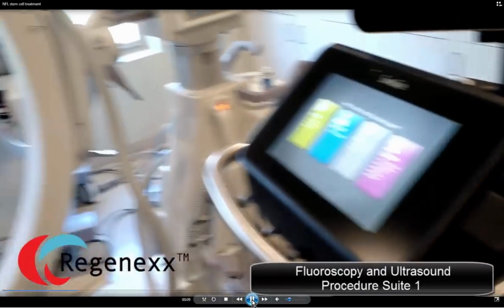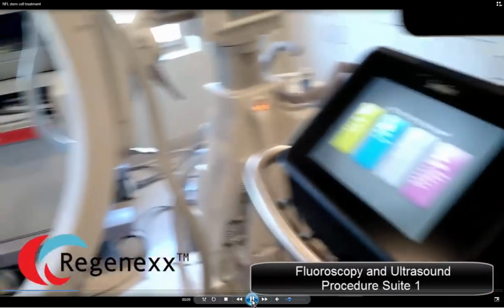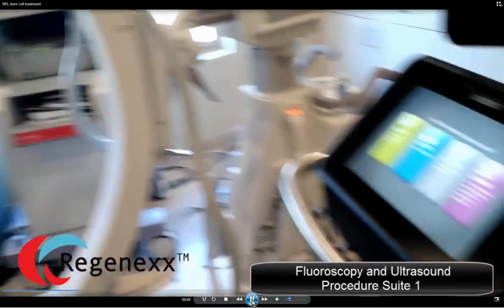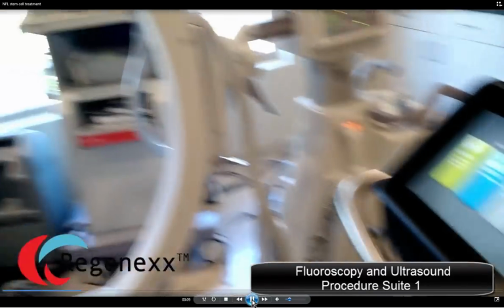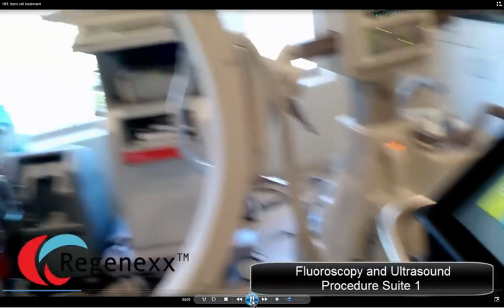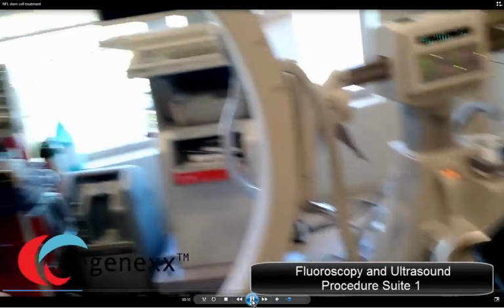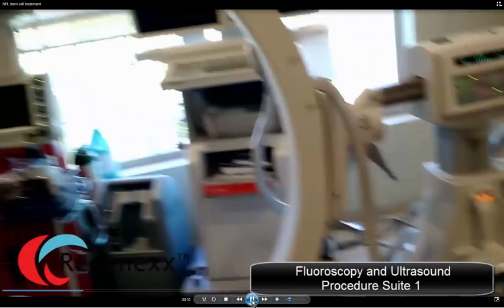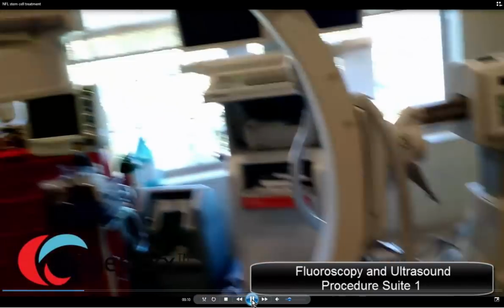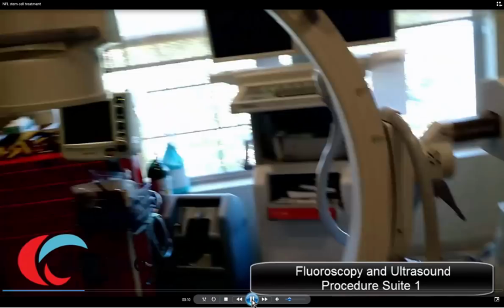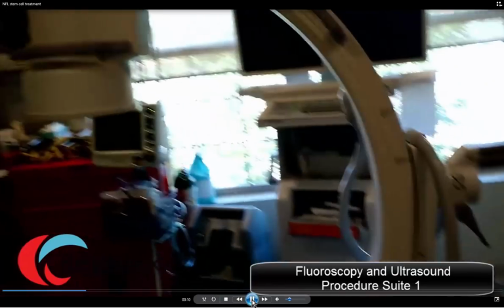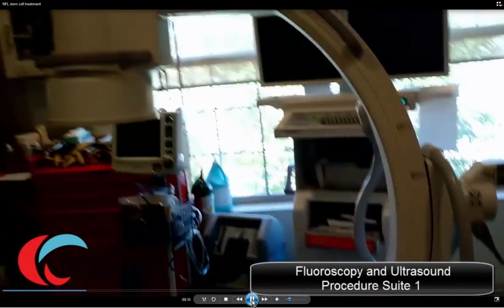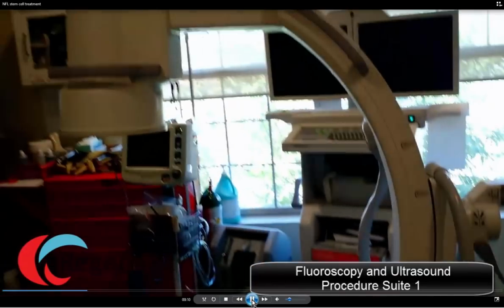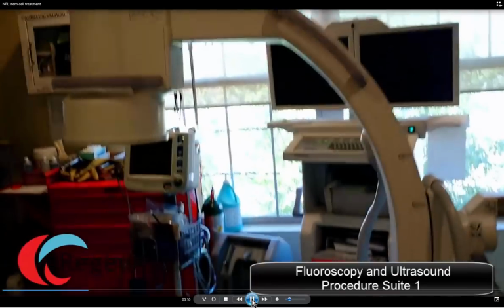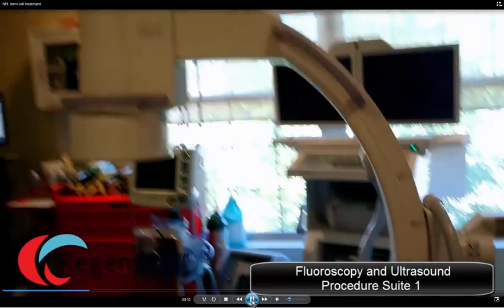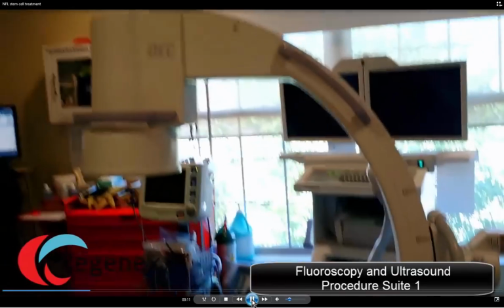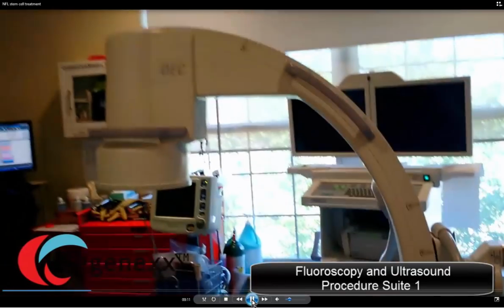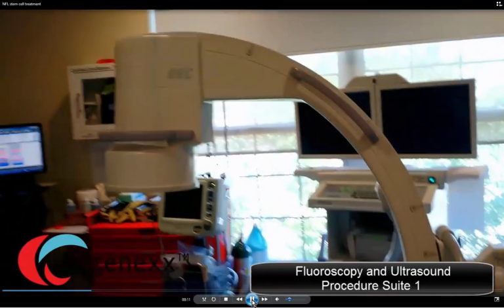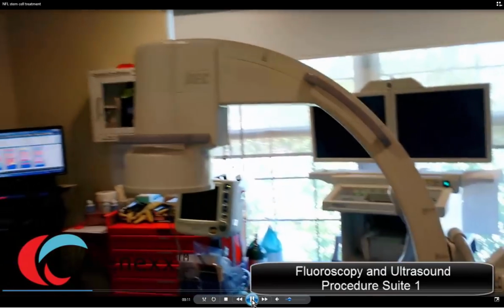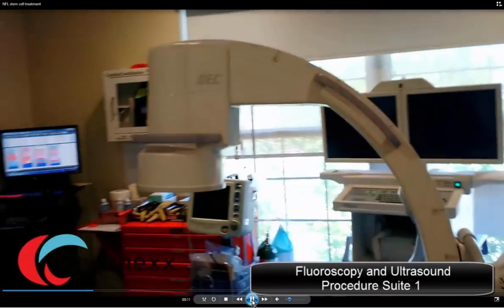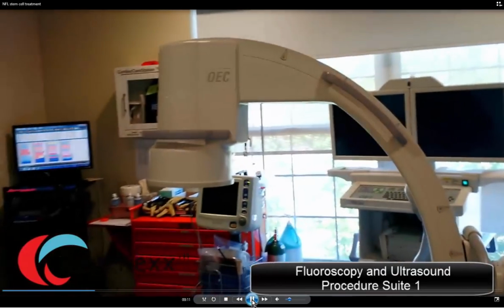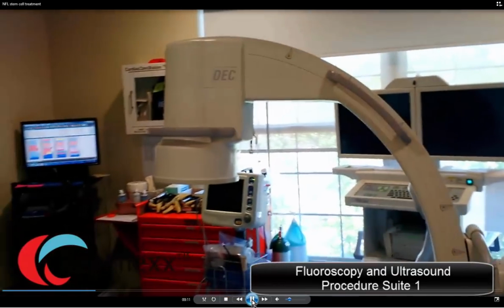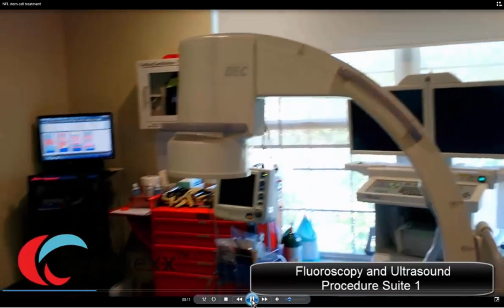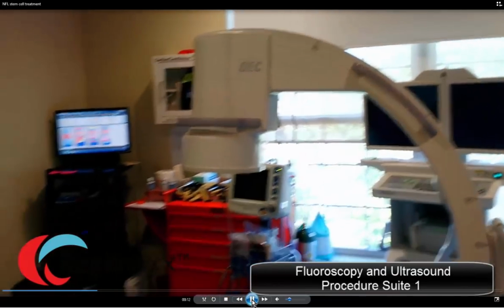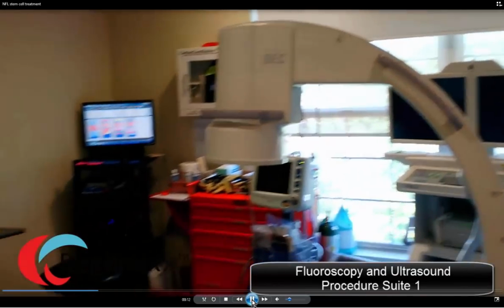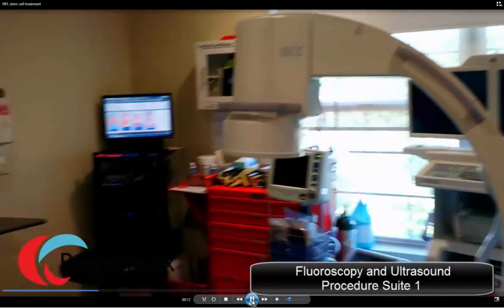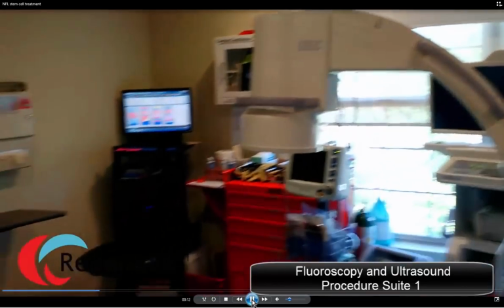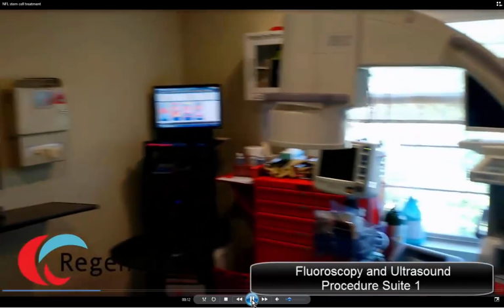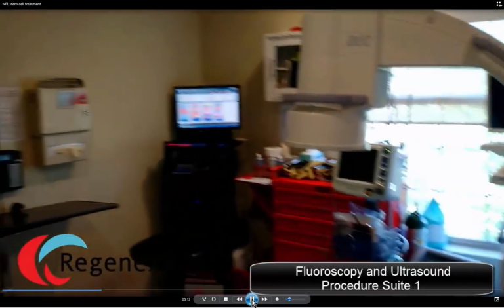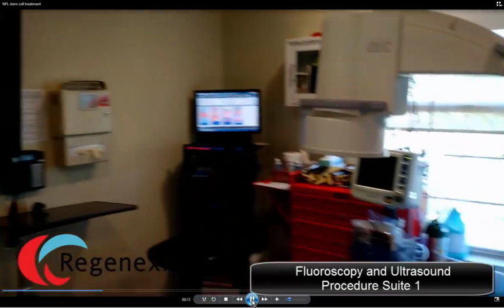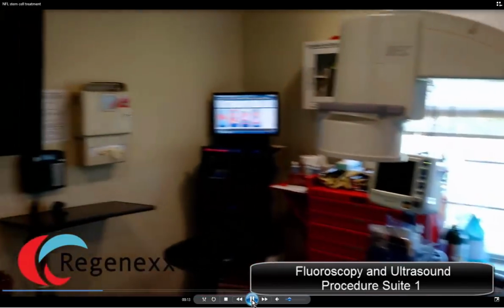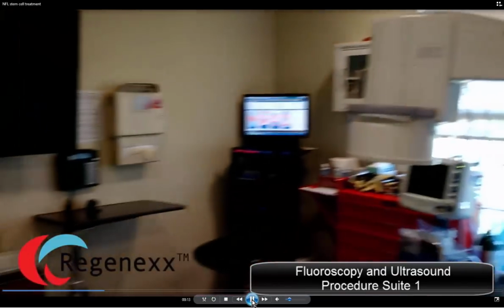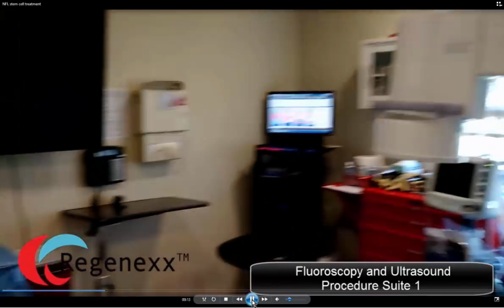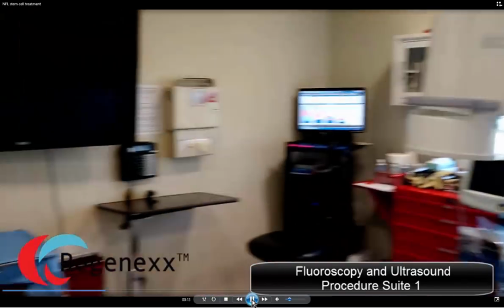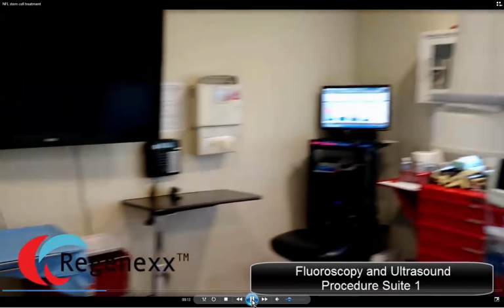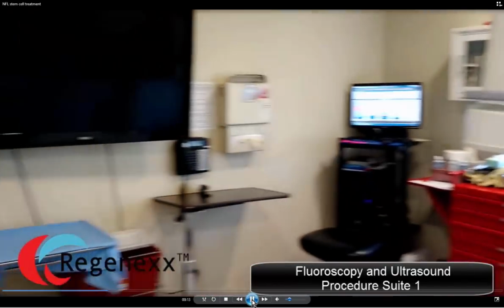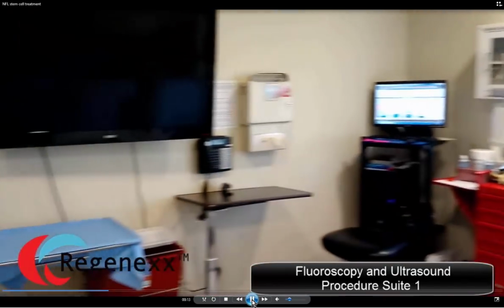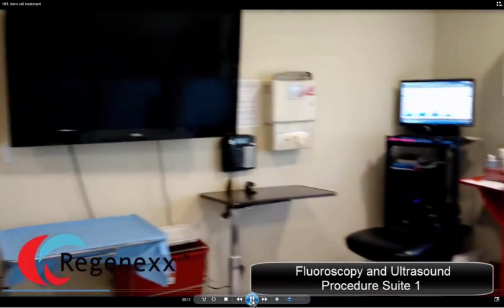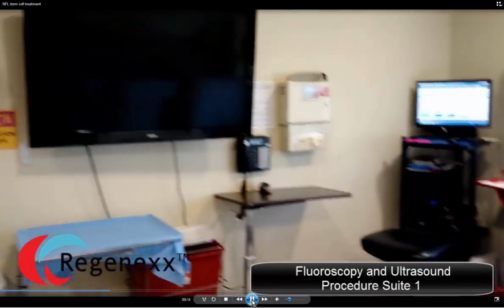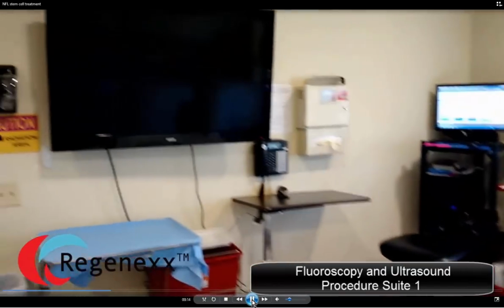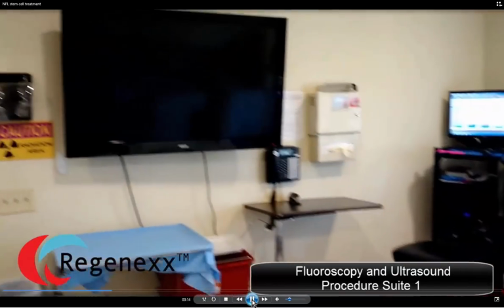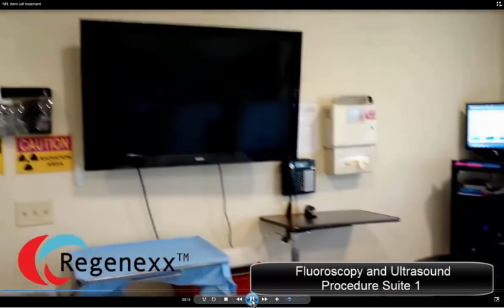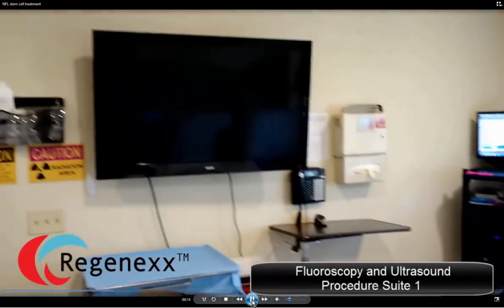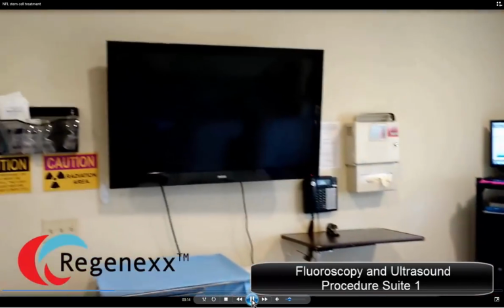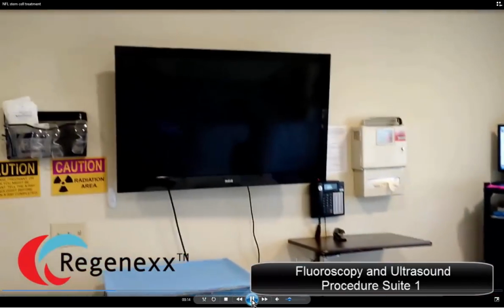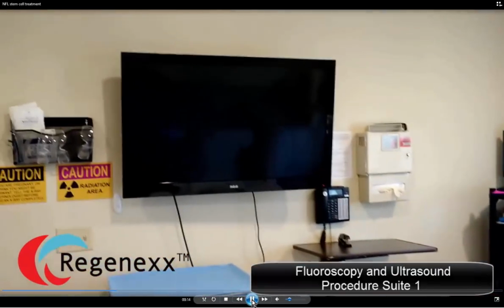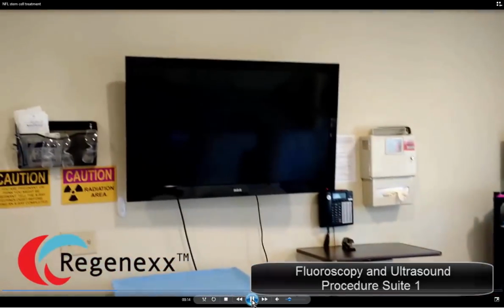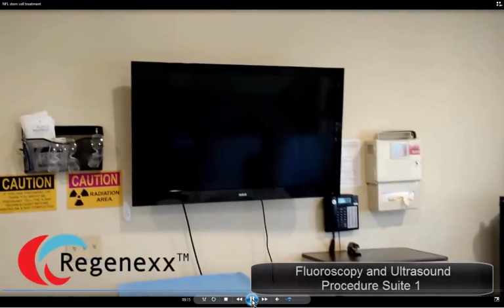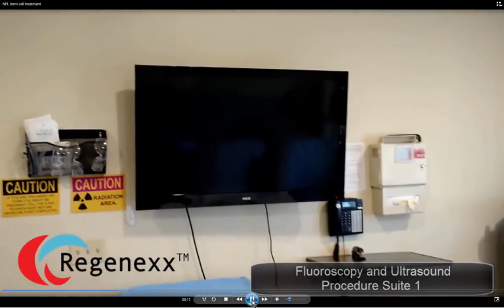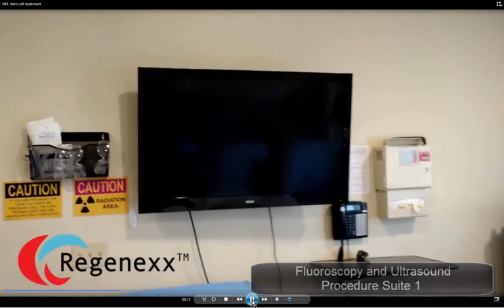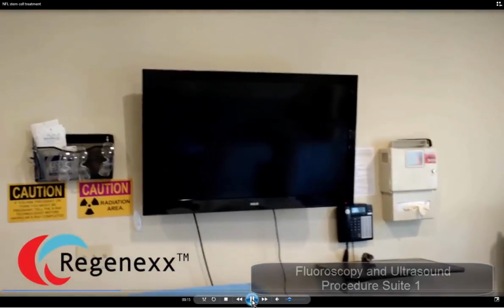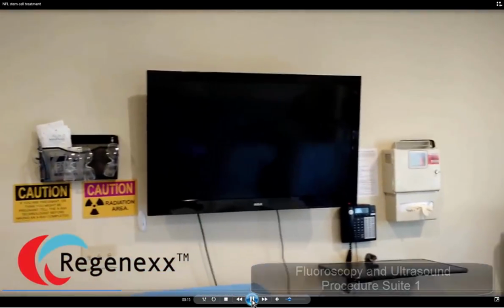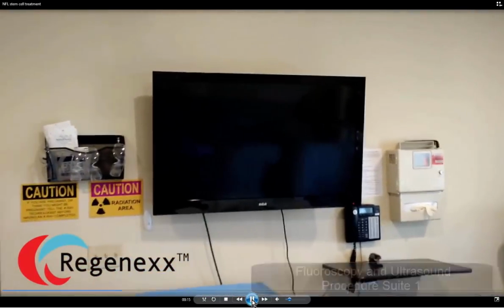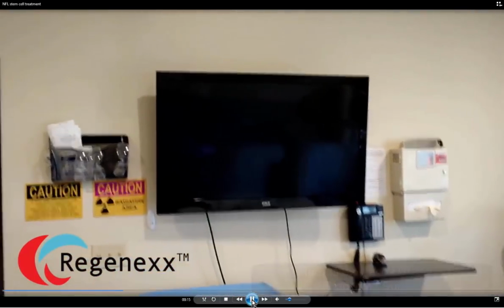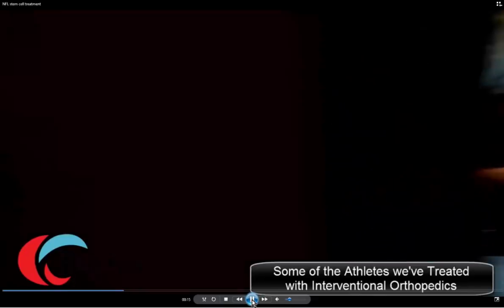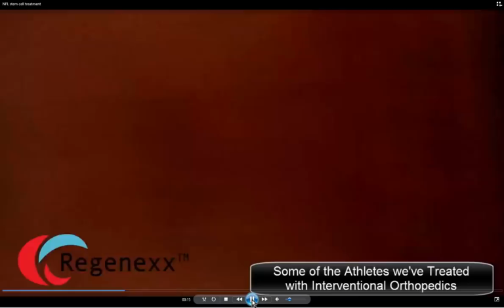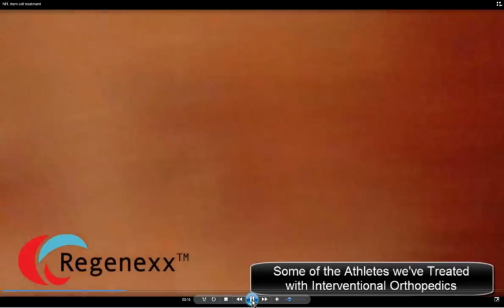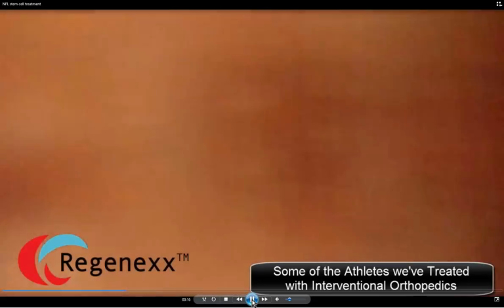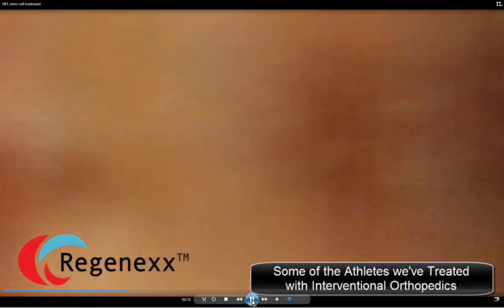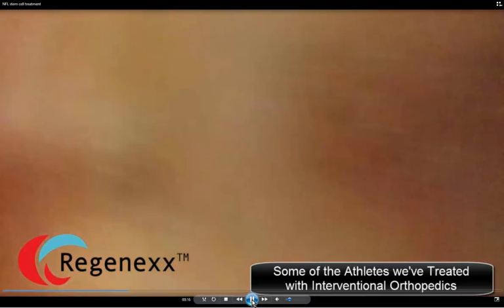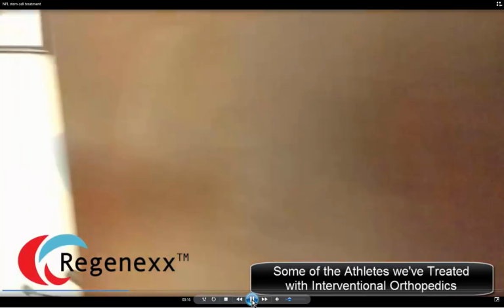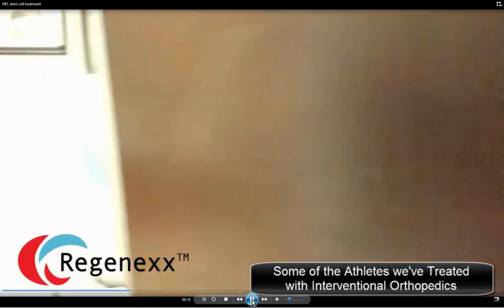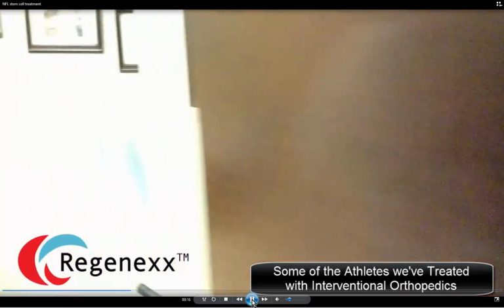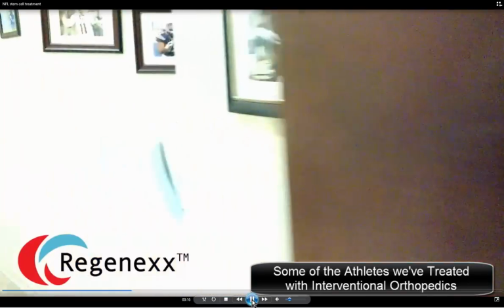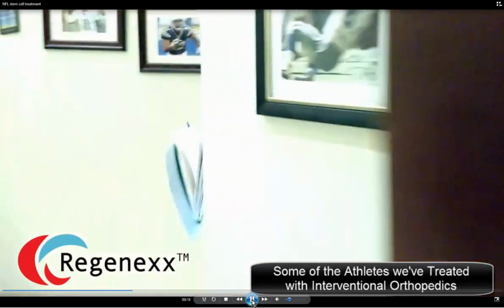This is our procedure room one, where we have both fluoroscopy and ultrasound, where we do very precise procedures.